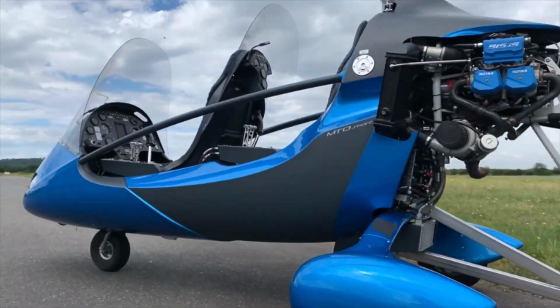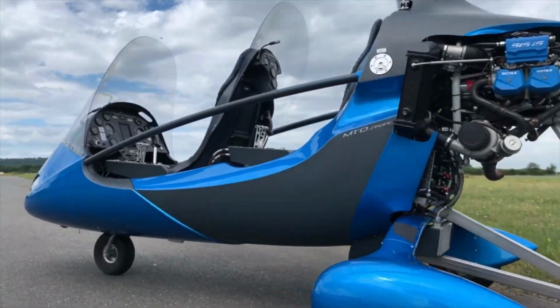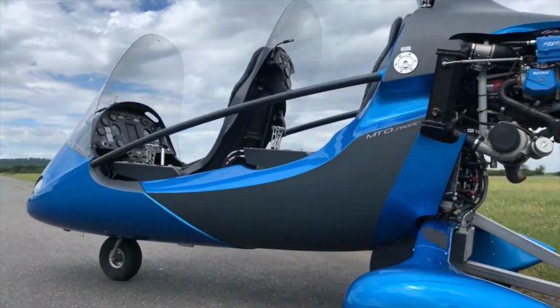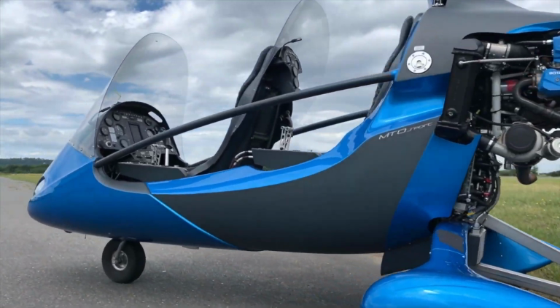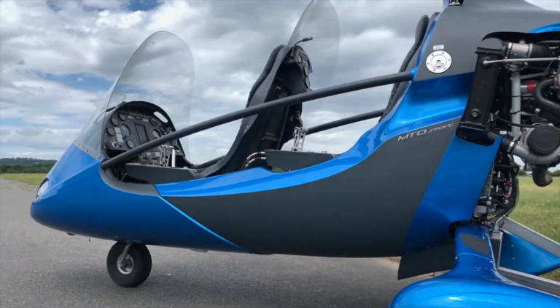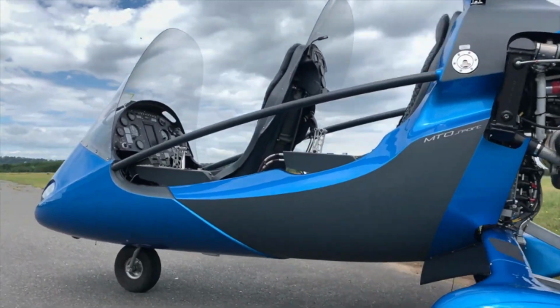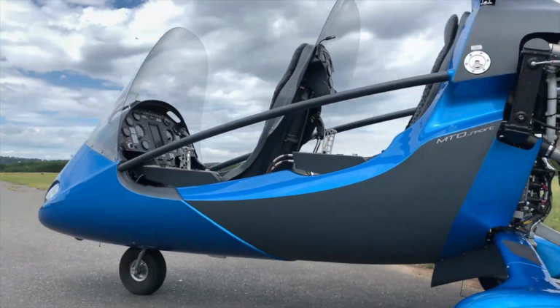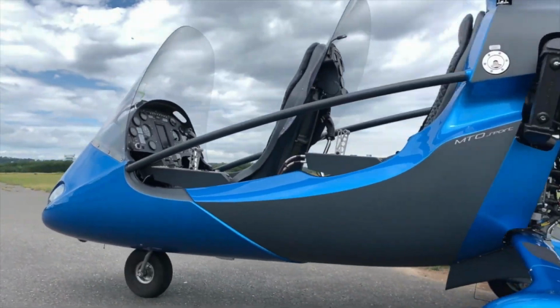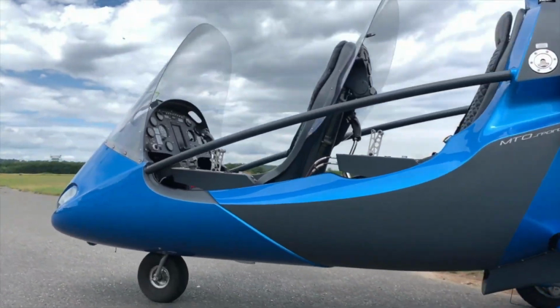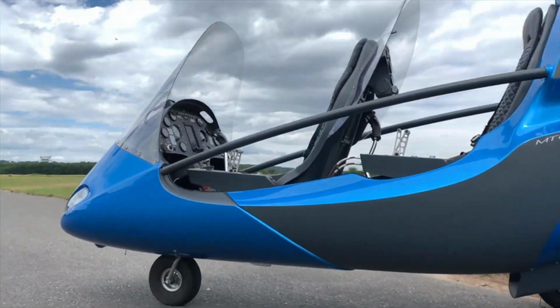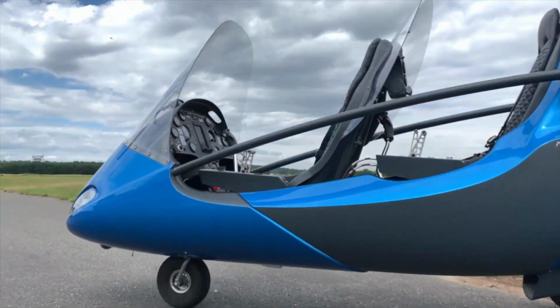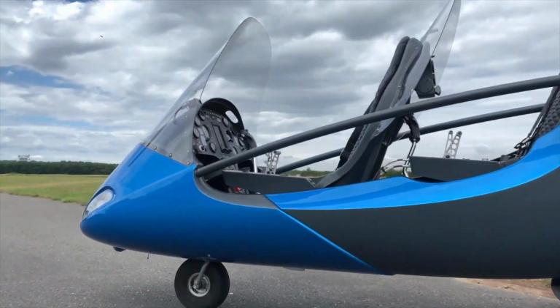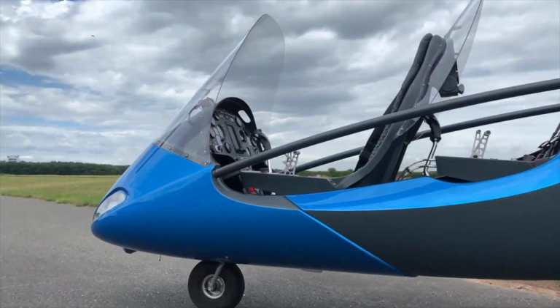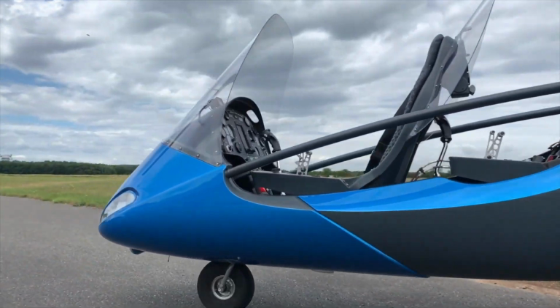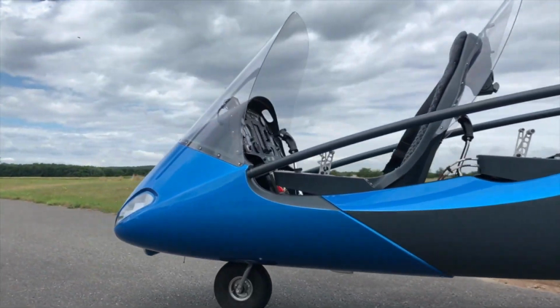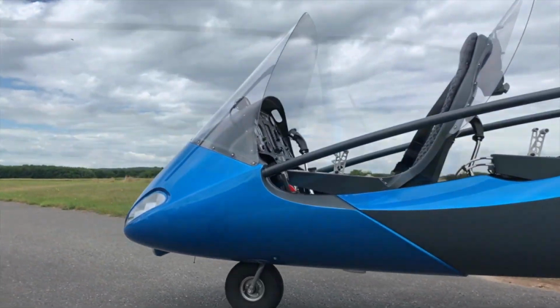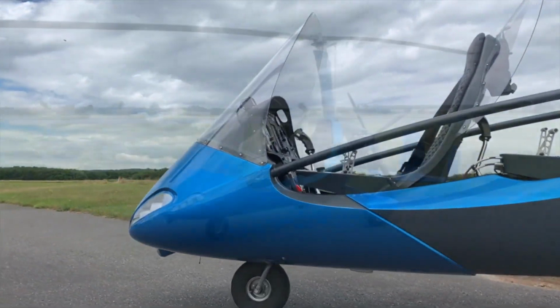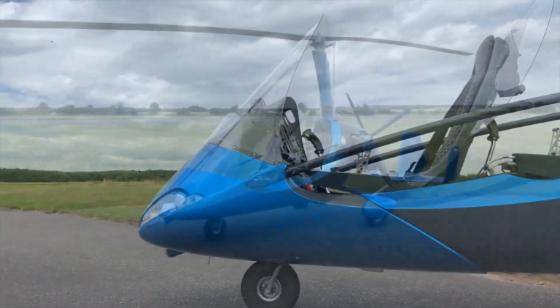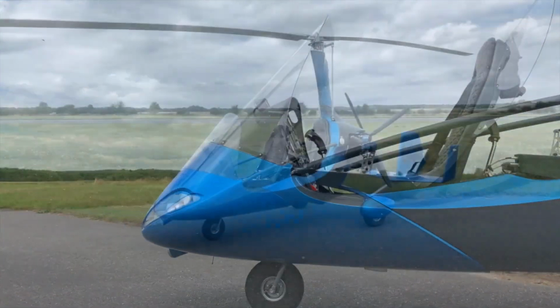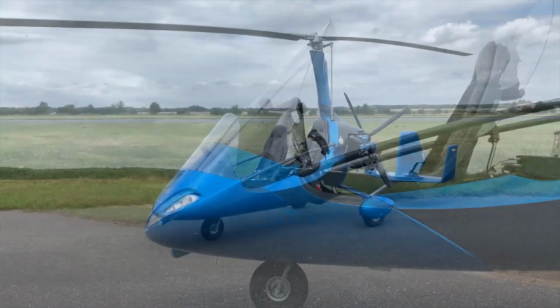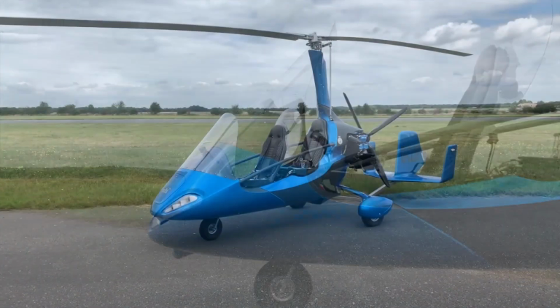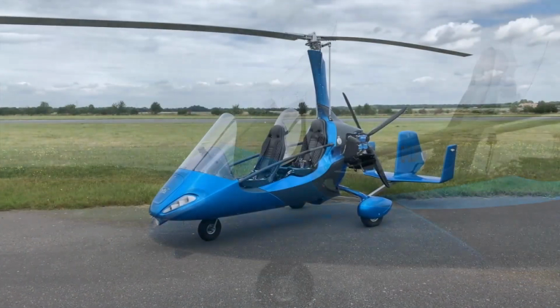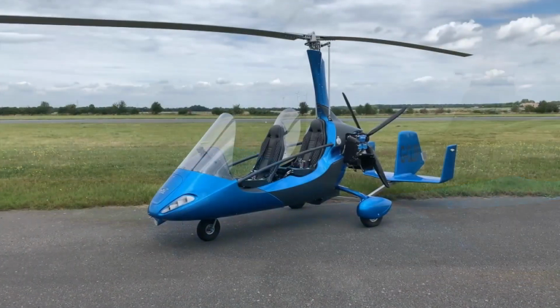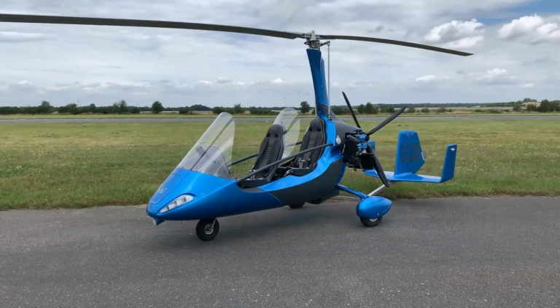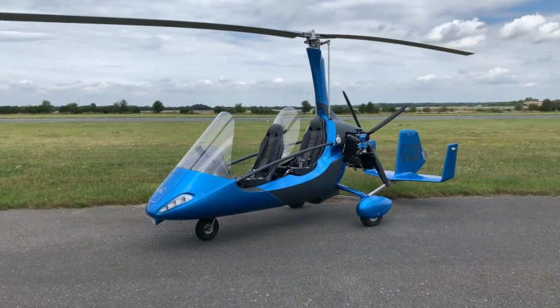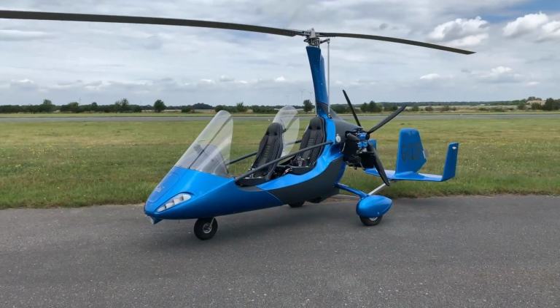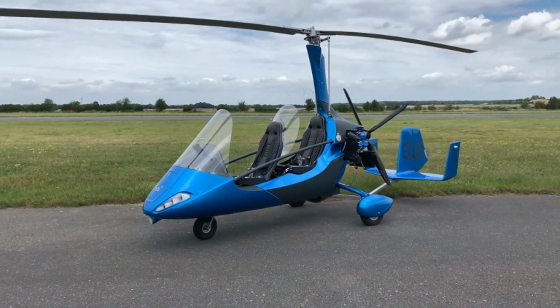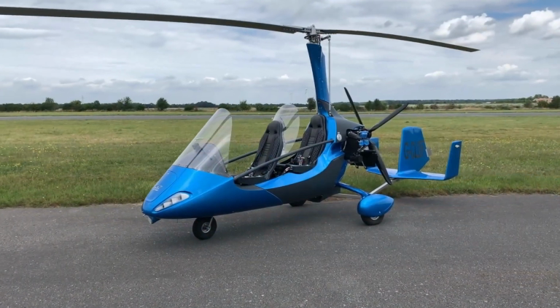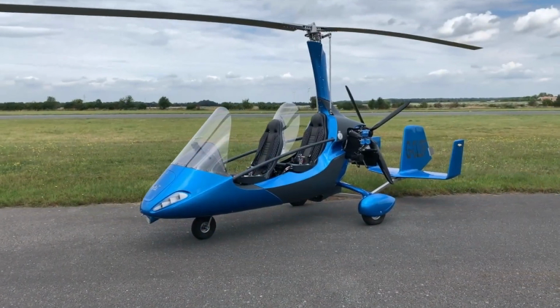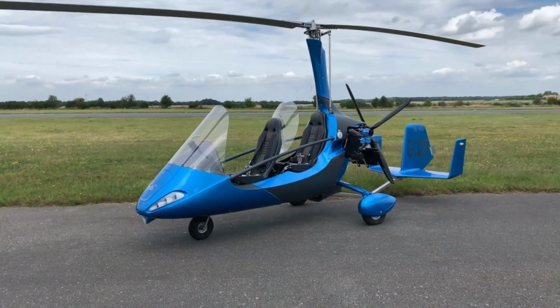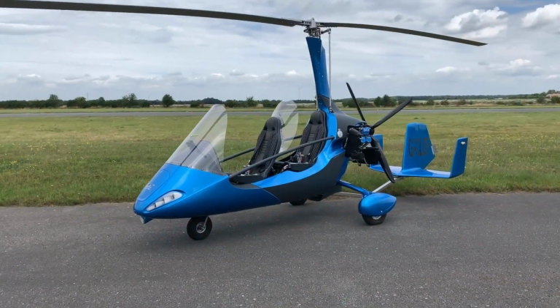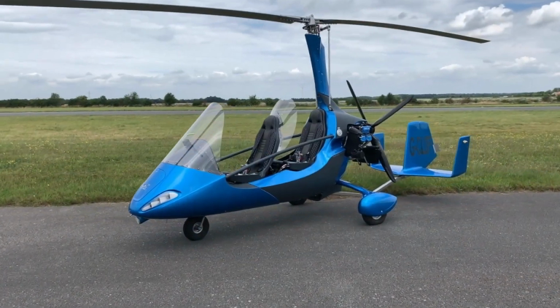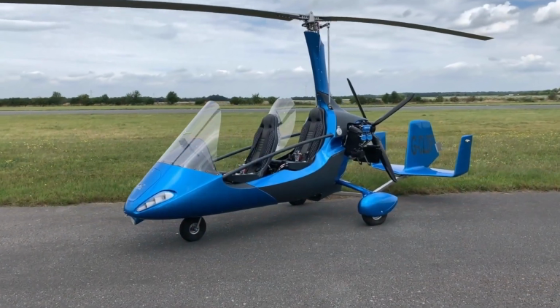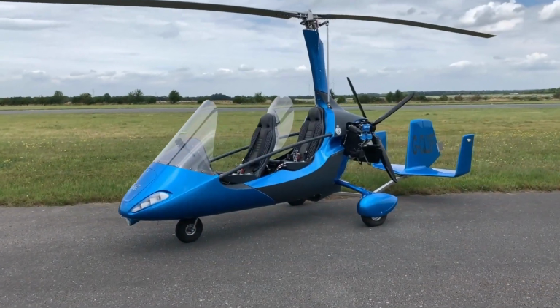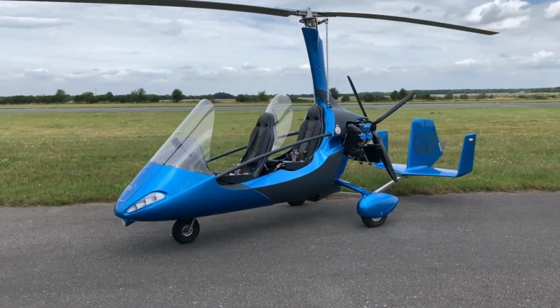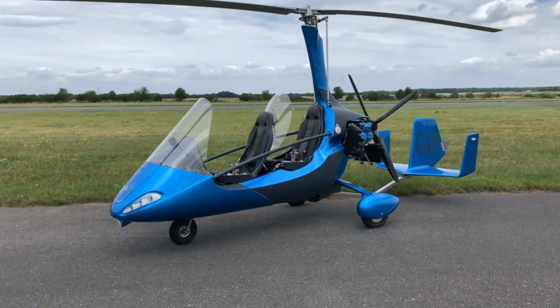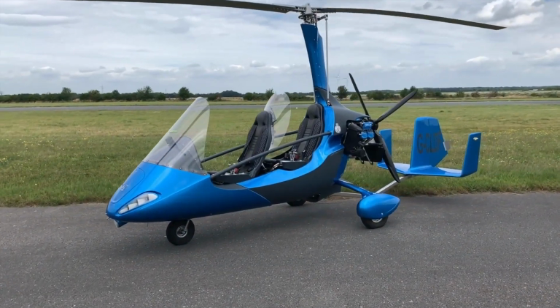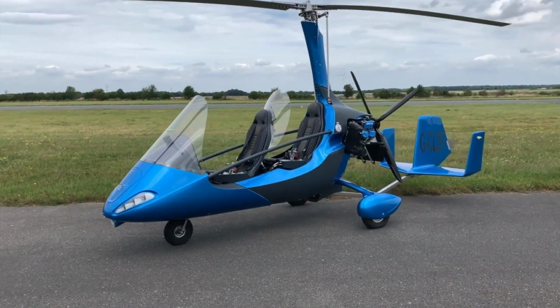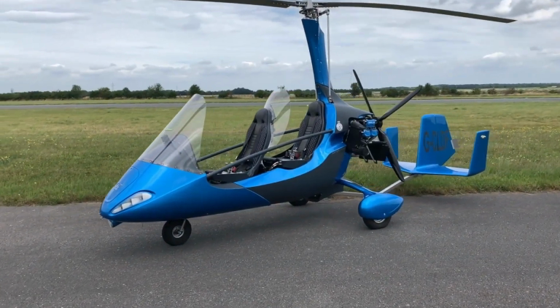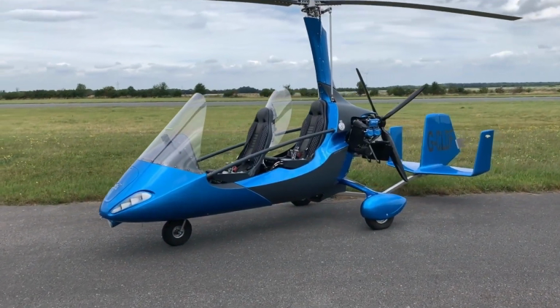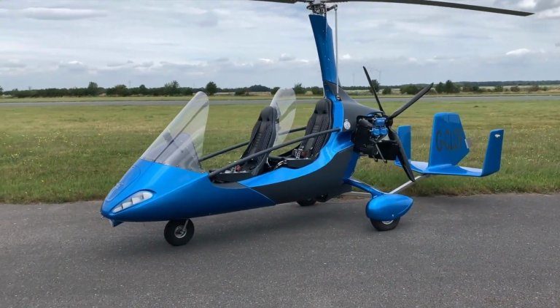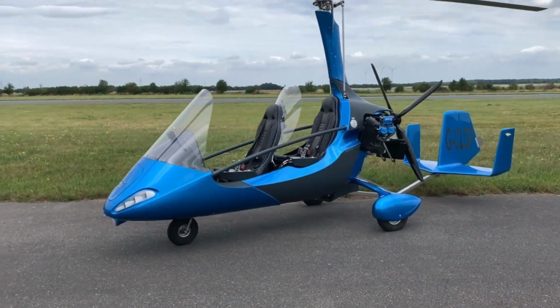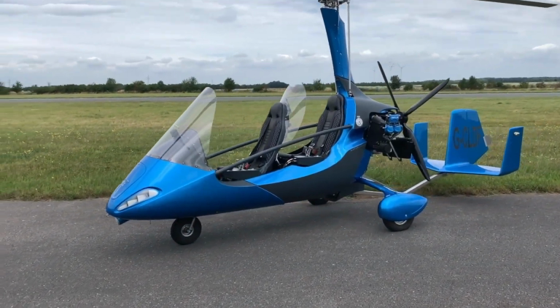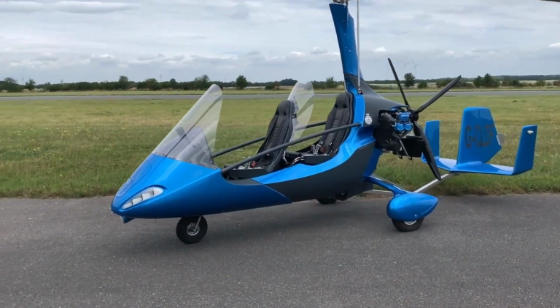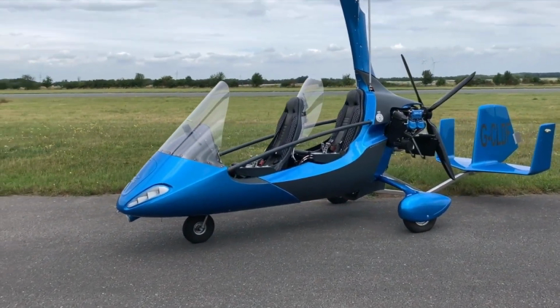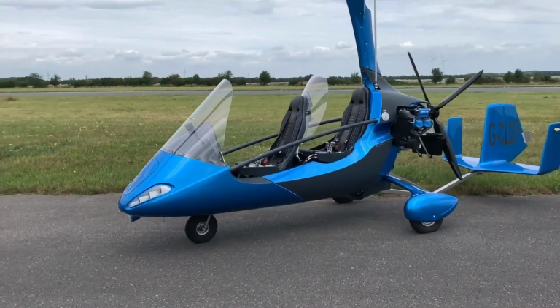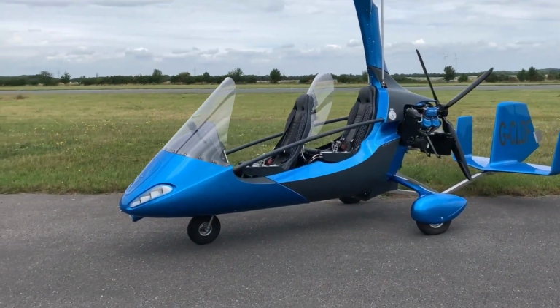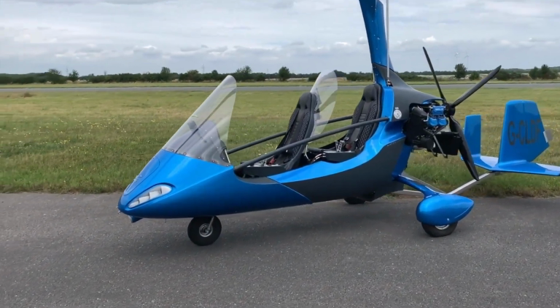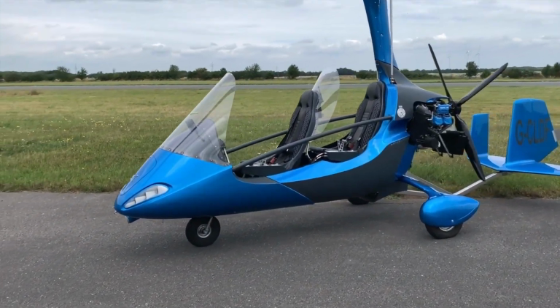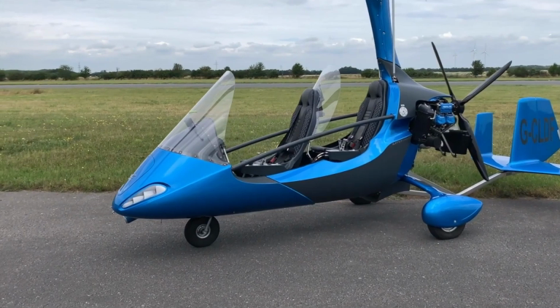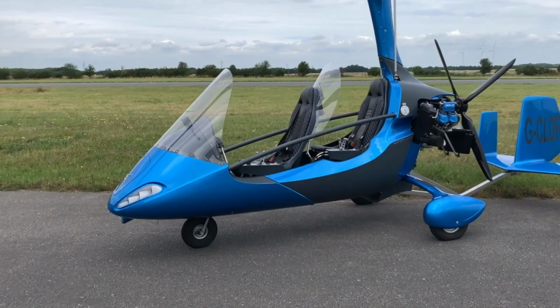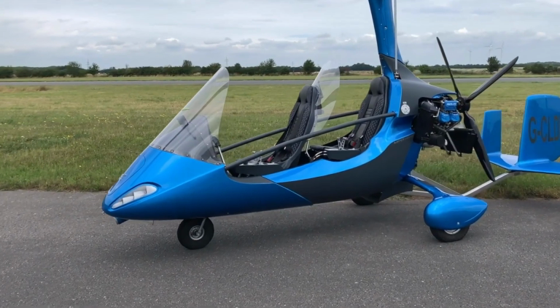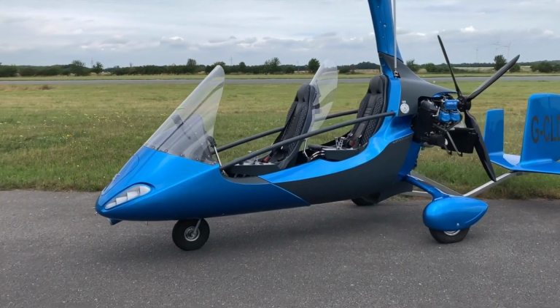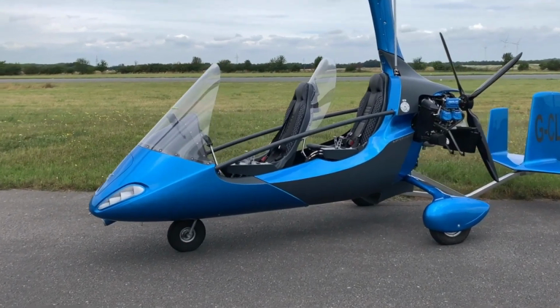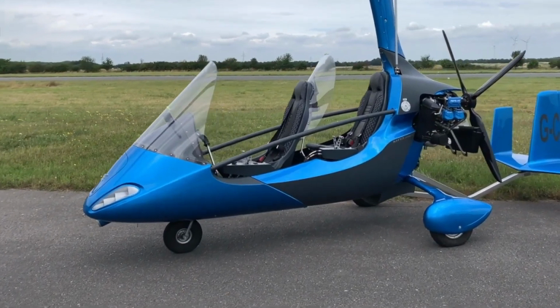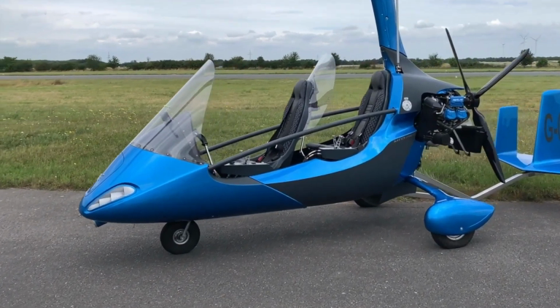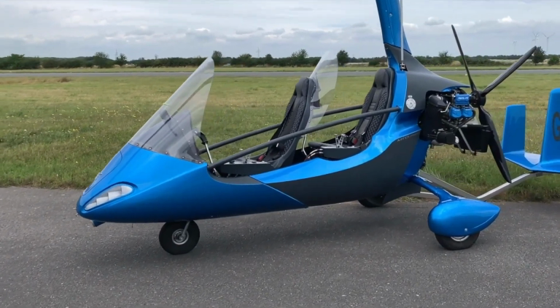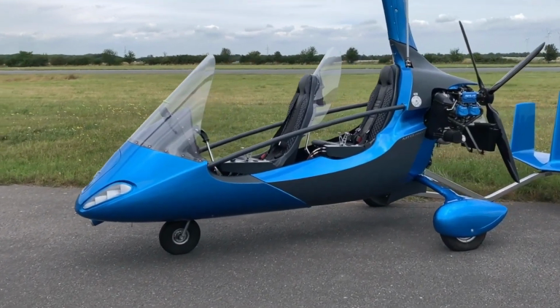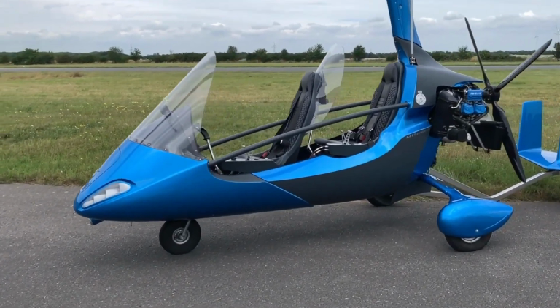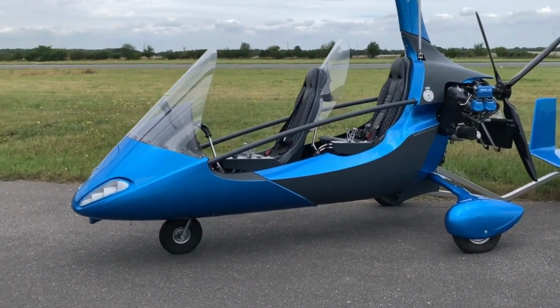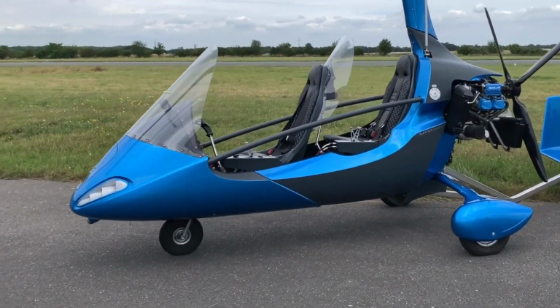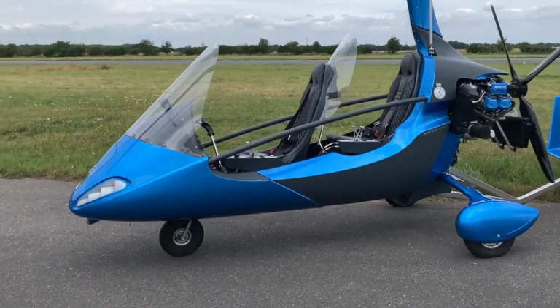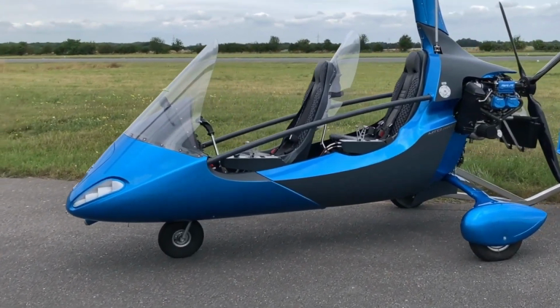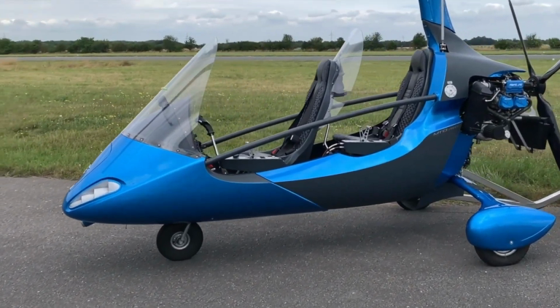The Autogyro MT Osport is priced at approximately $80,000 for the kit version, which requires assembly.